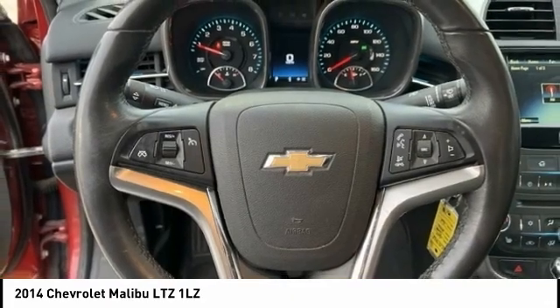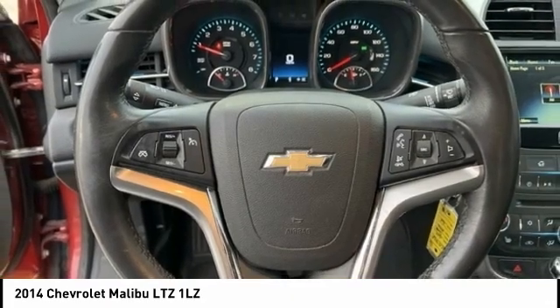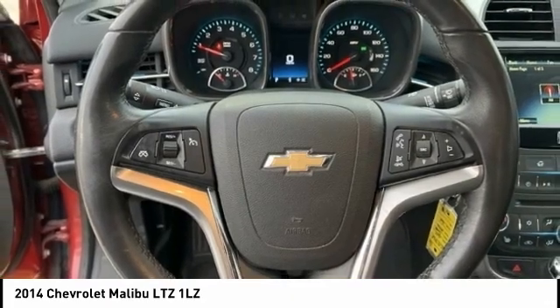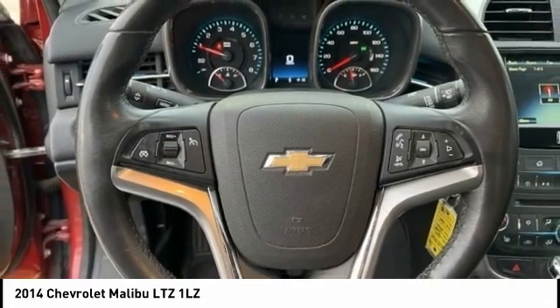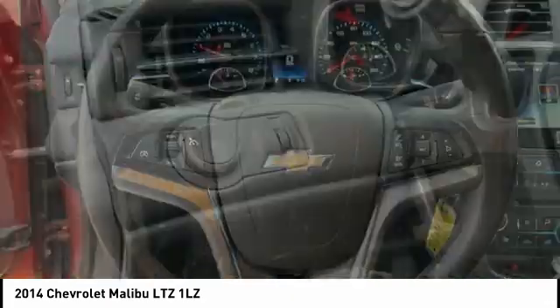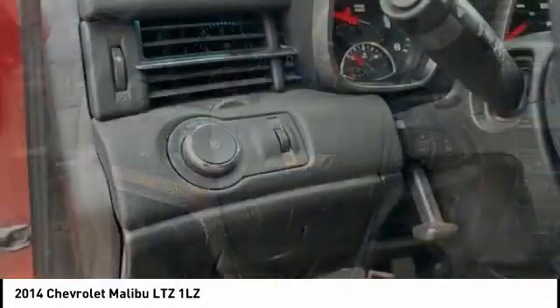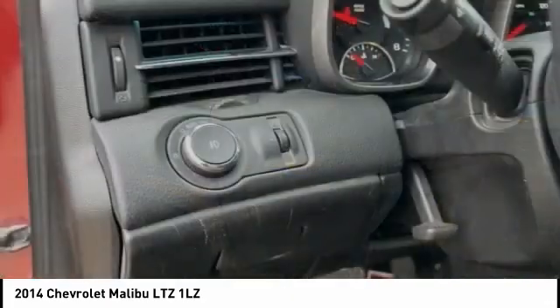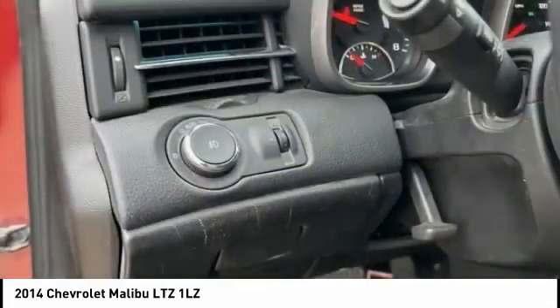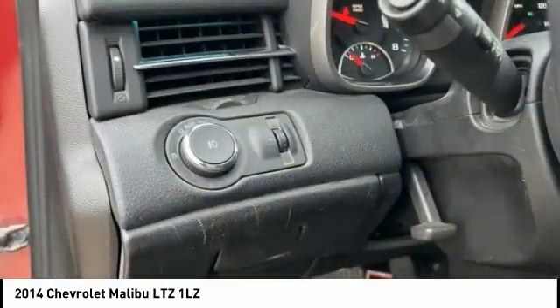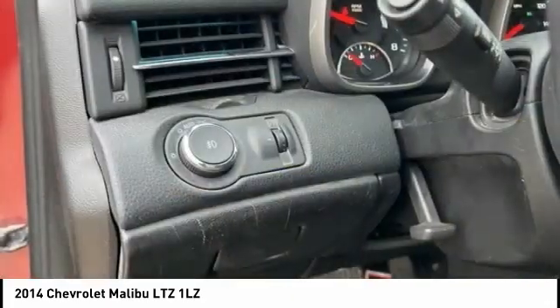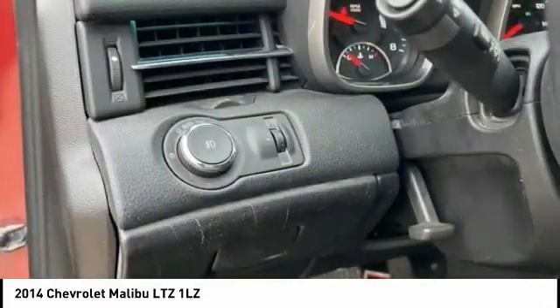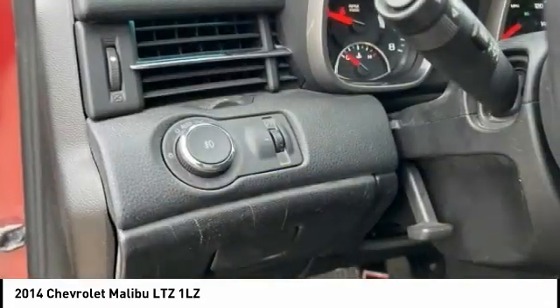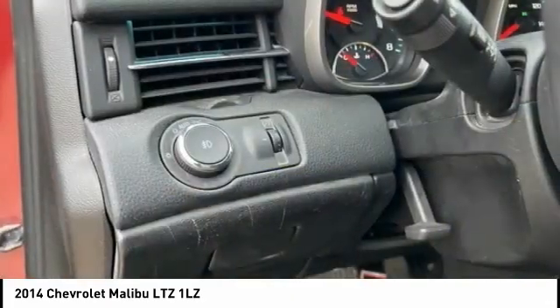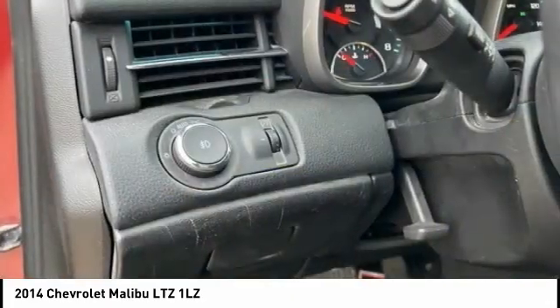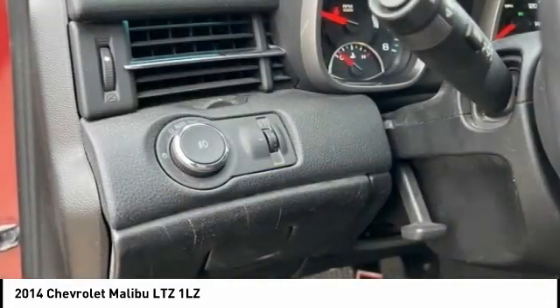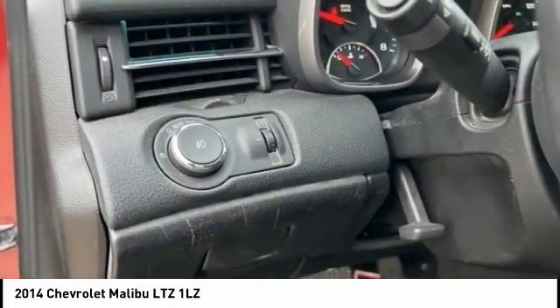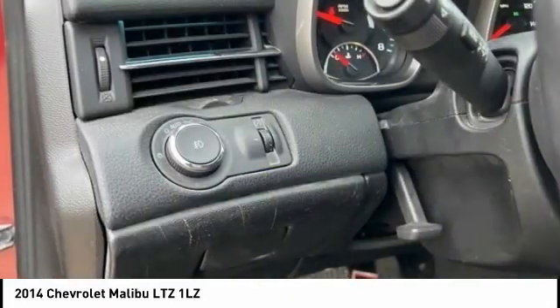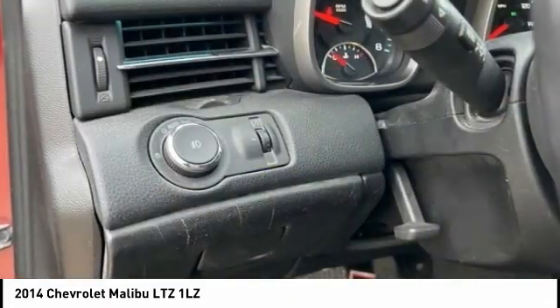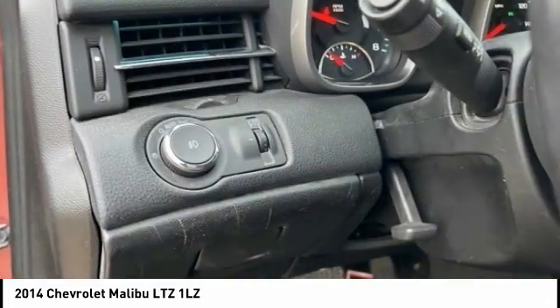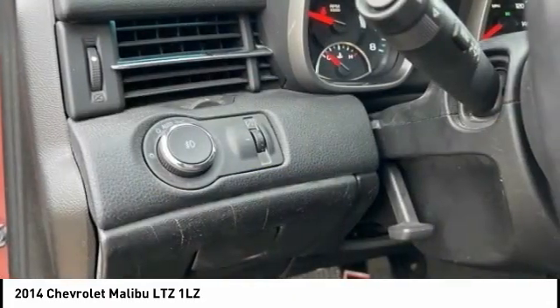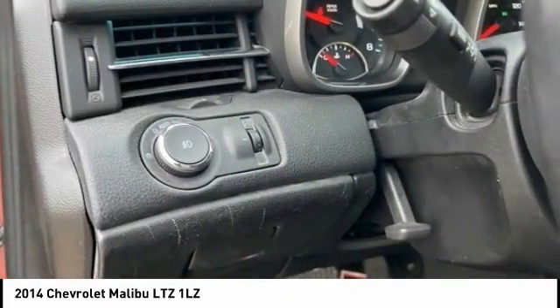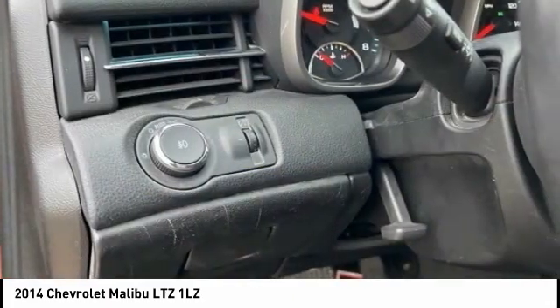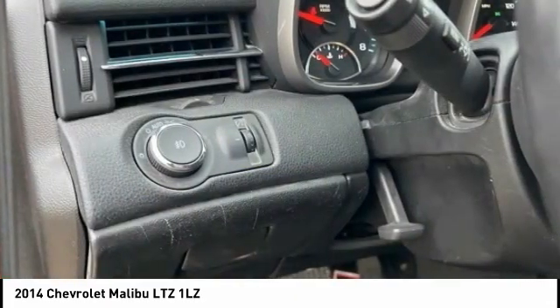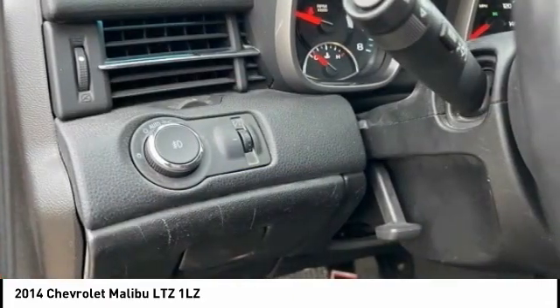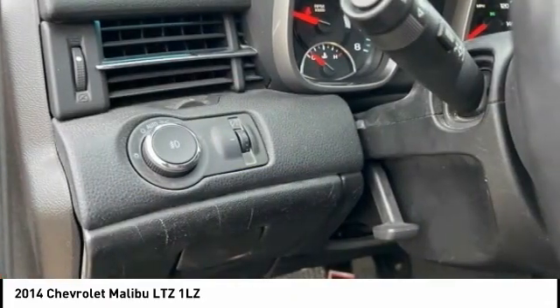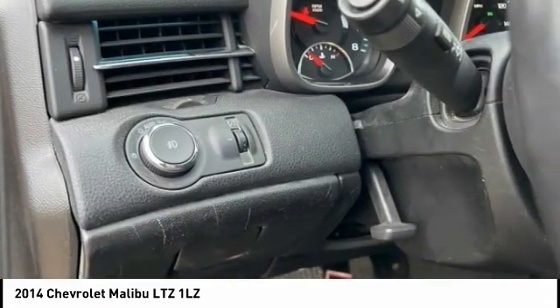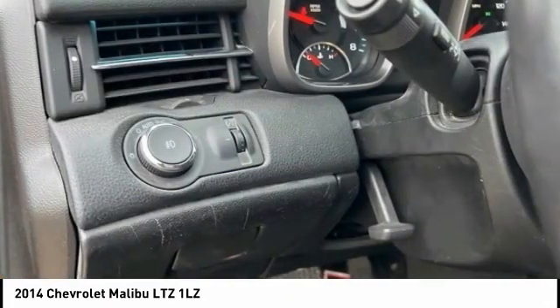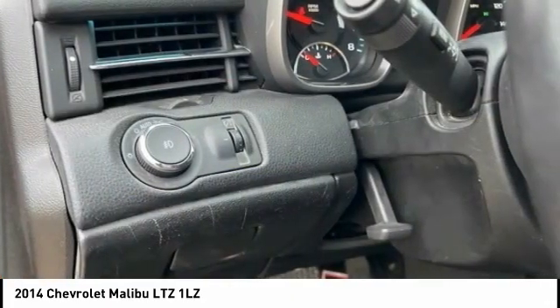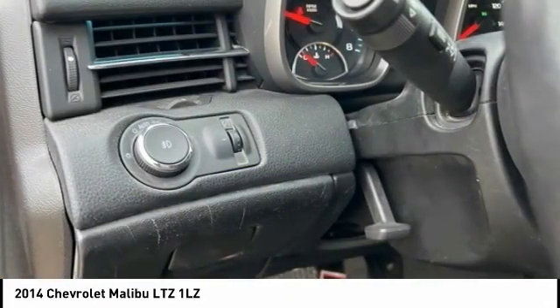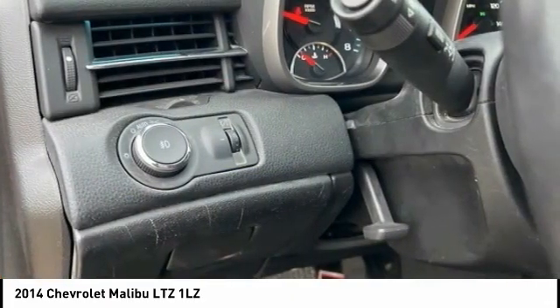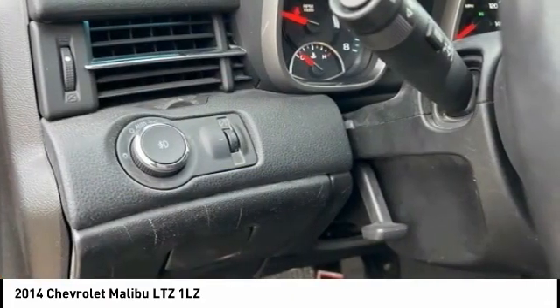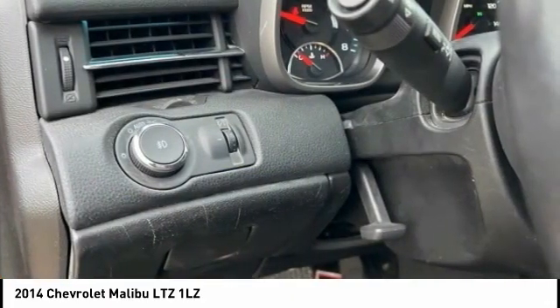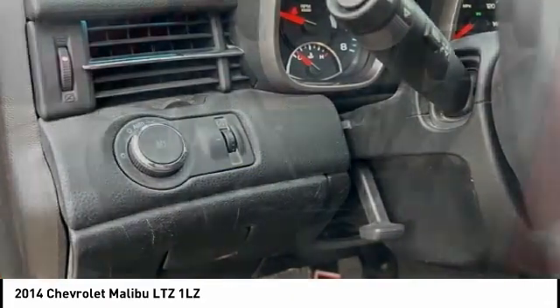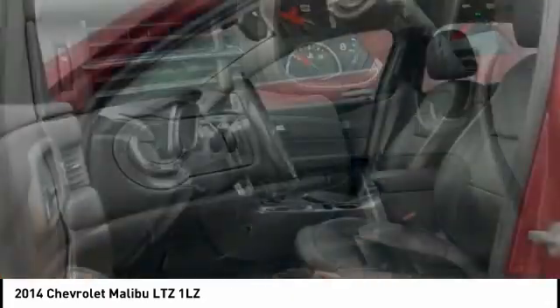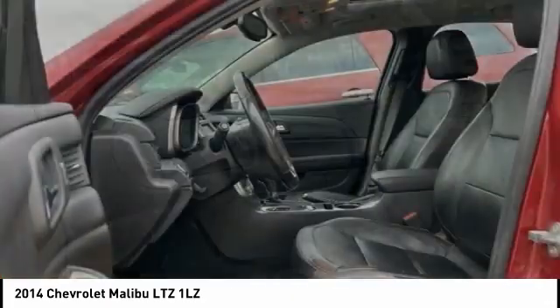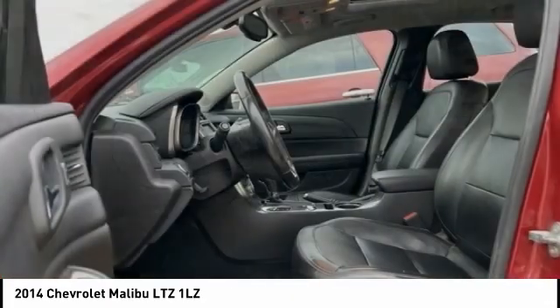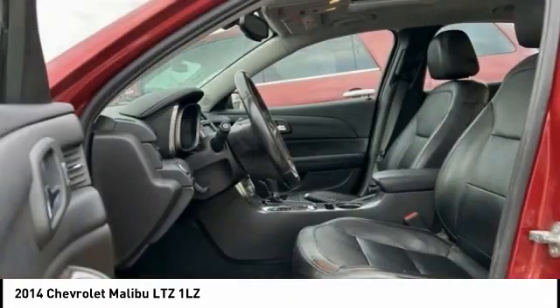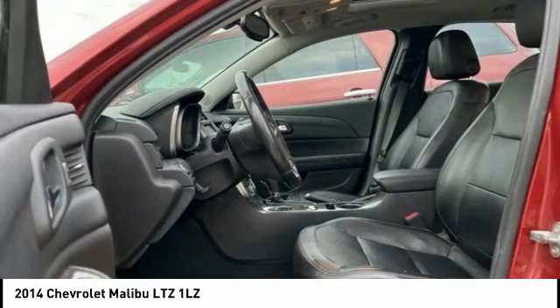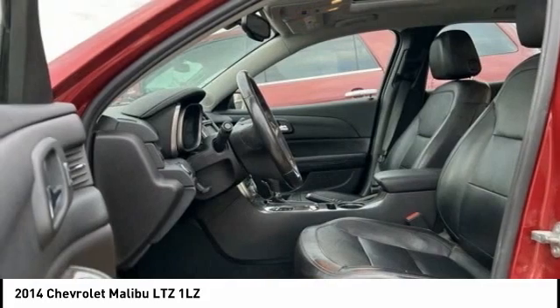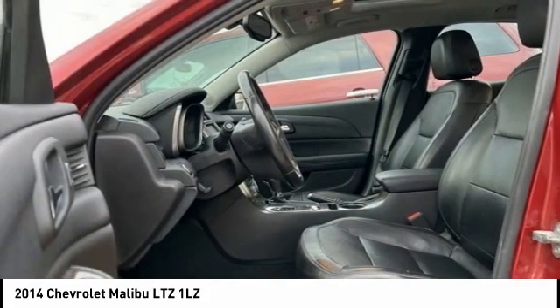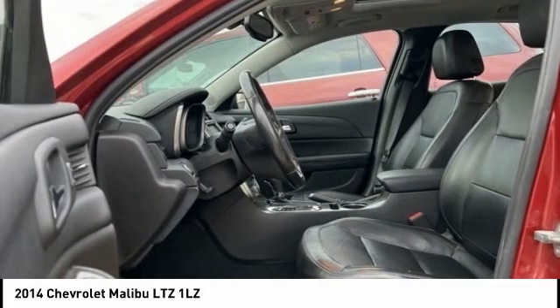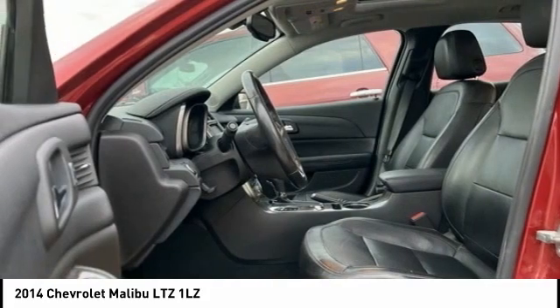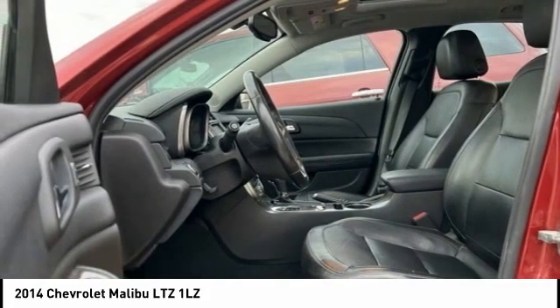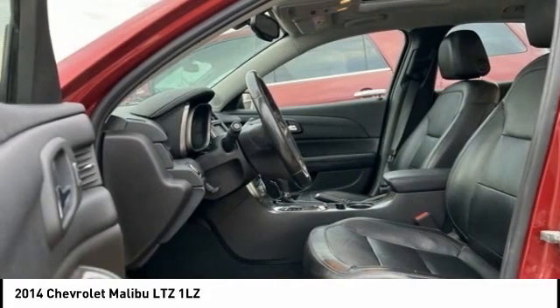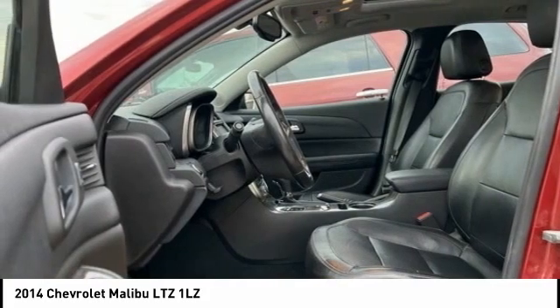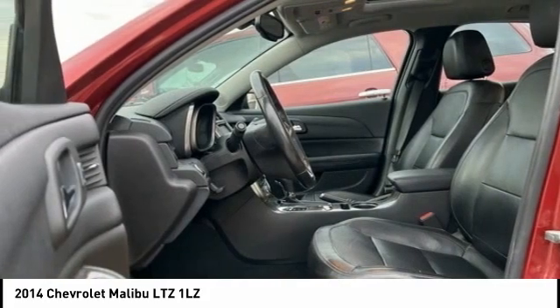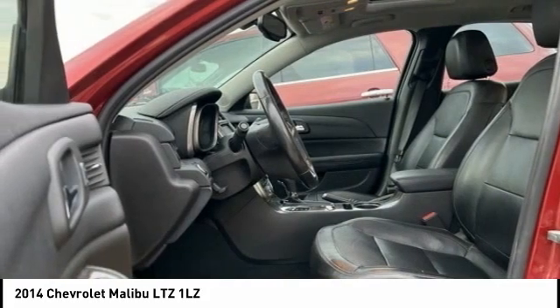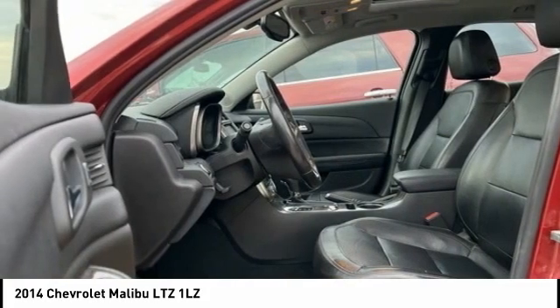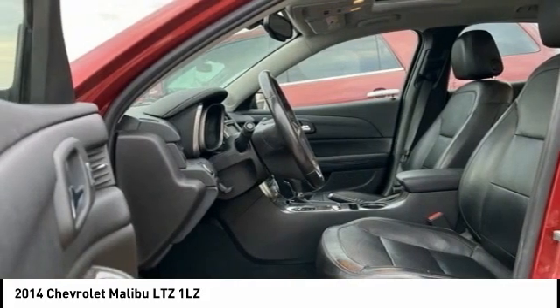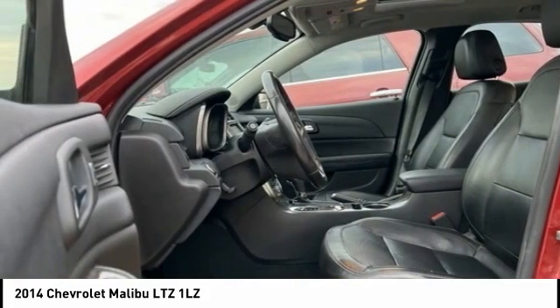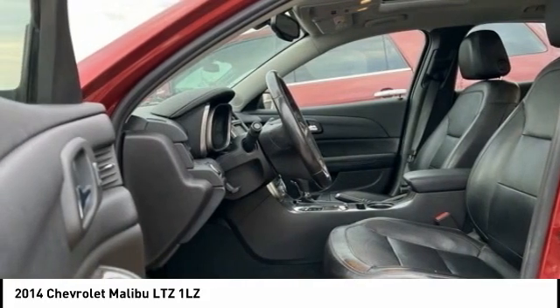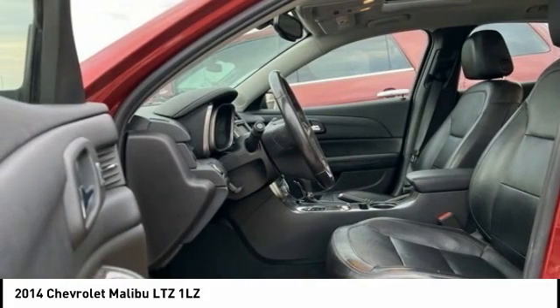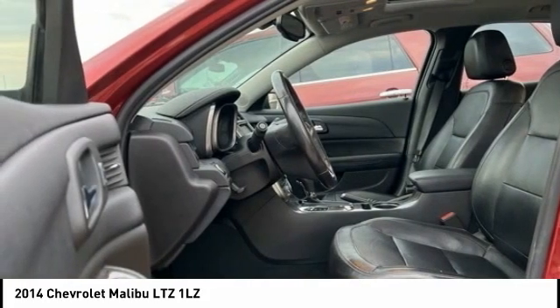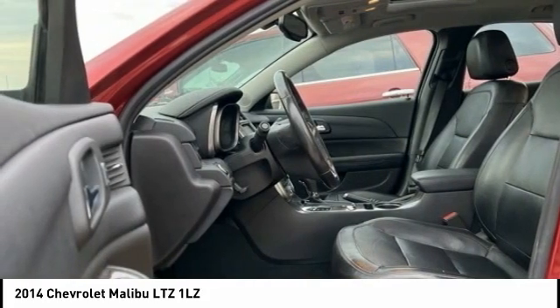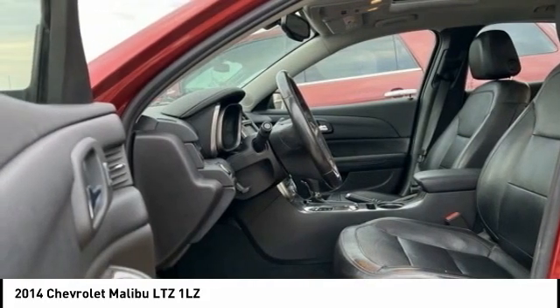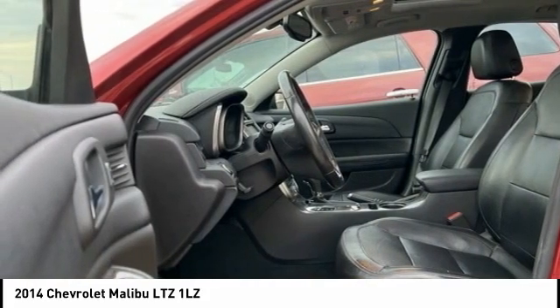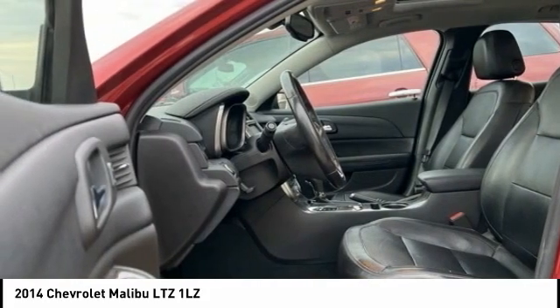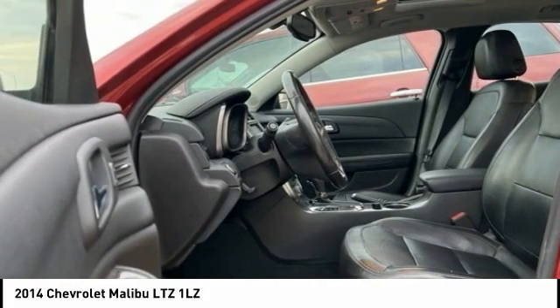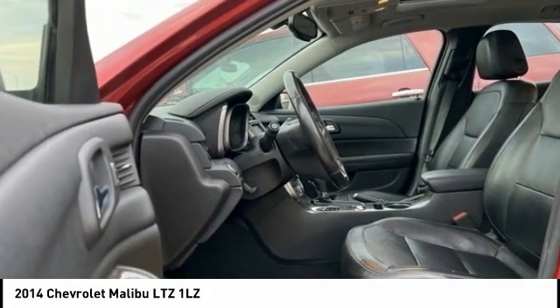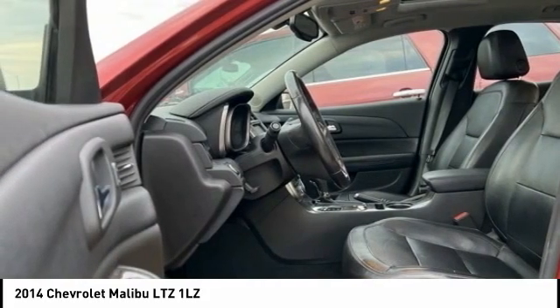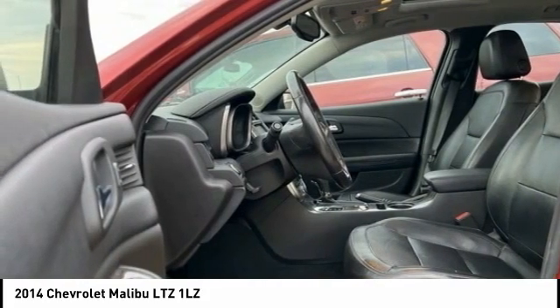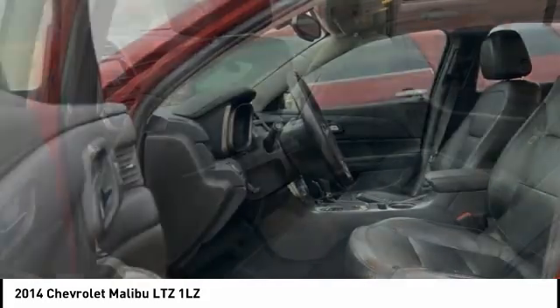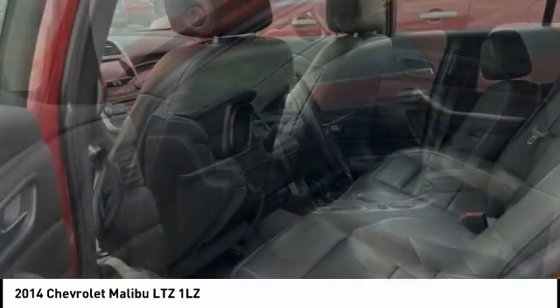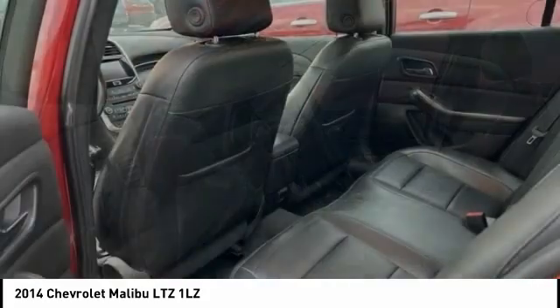Remote keyless entry. If you like it online, you'll love it in your driveway. Take it for a spin today.